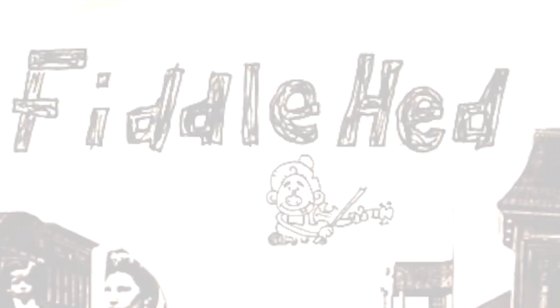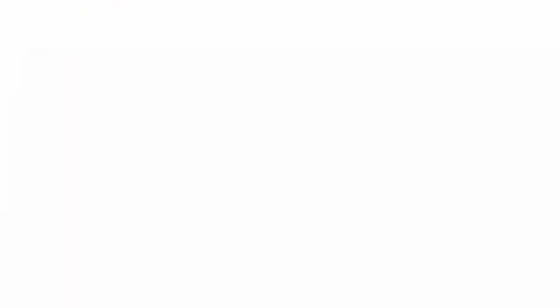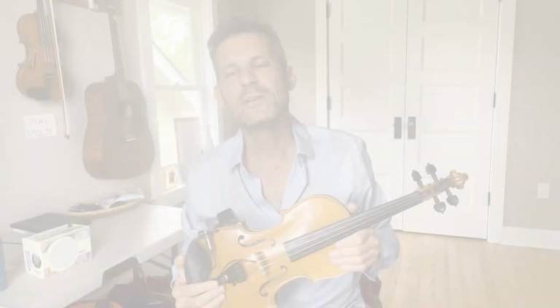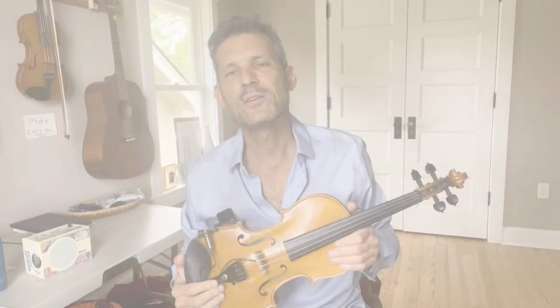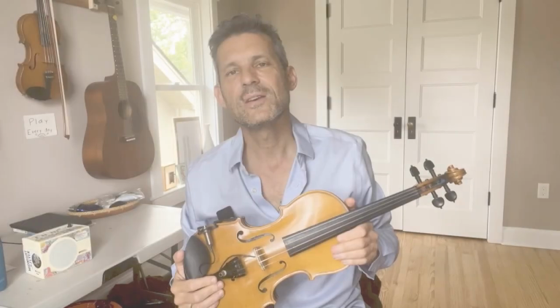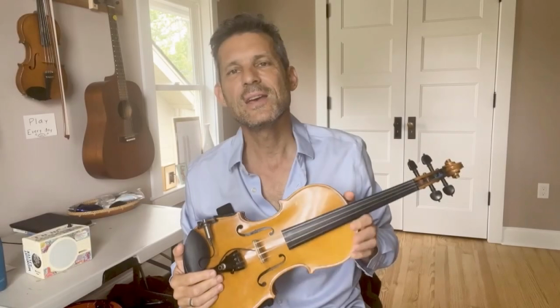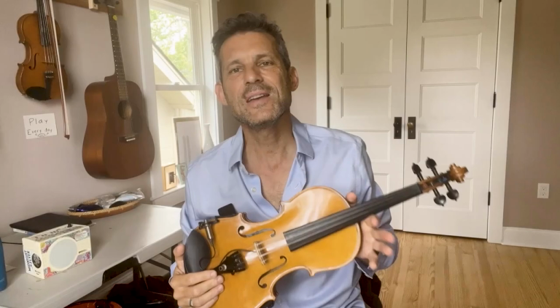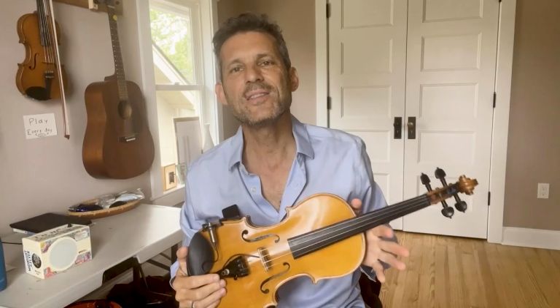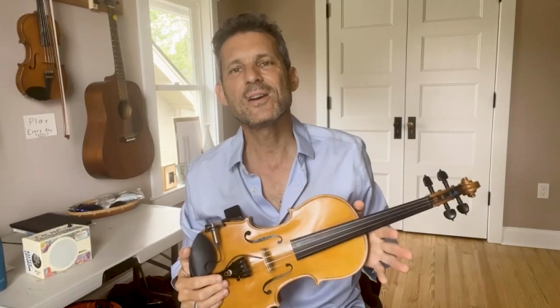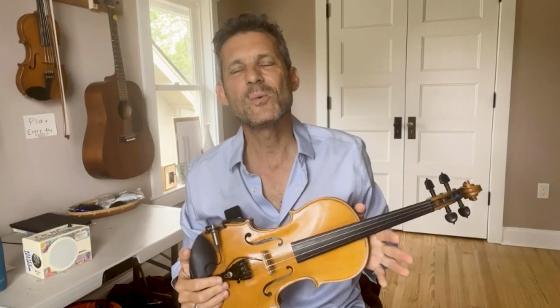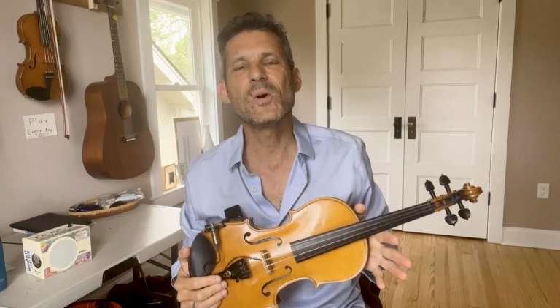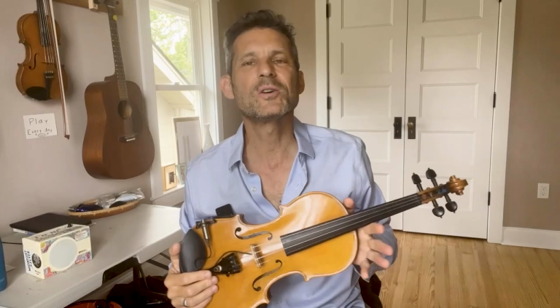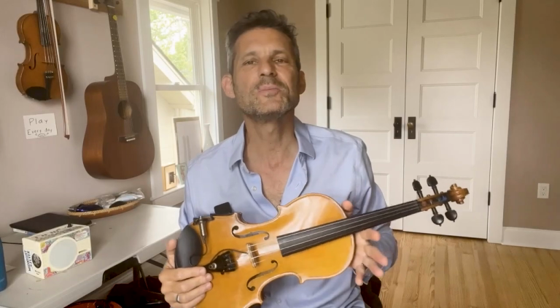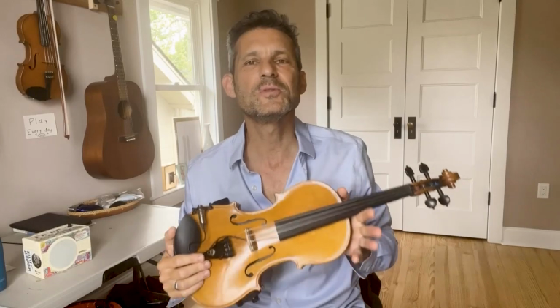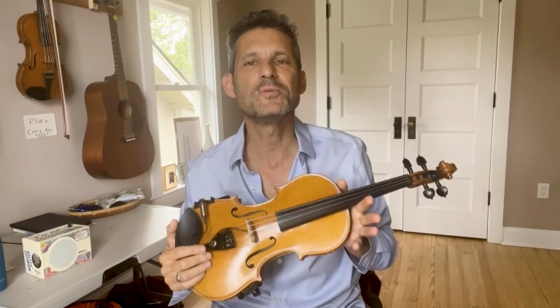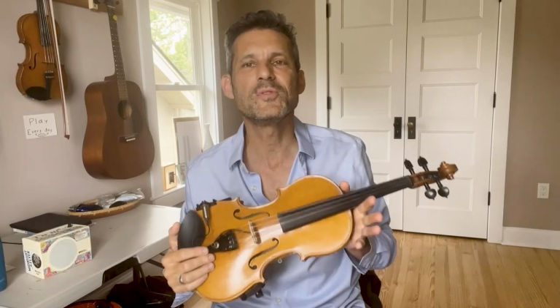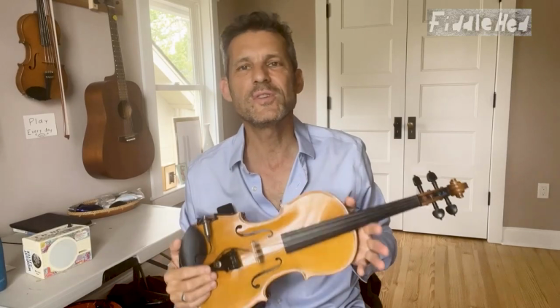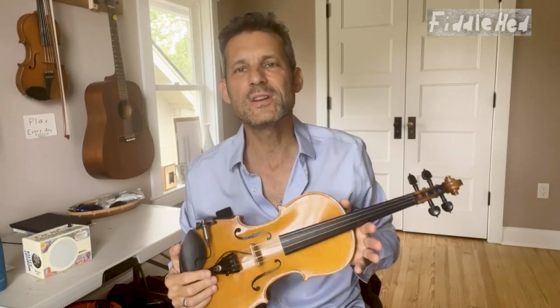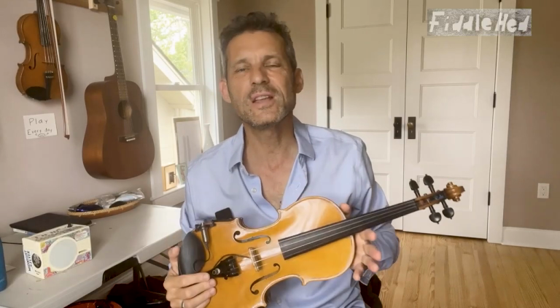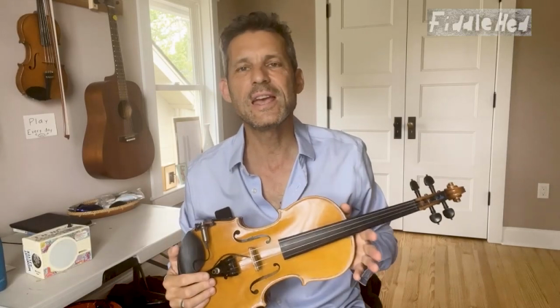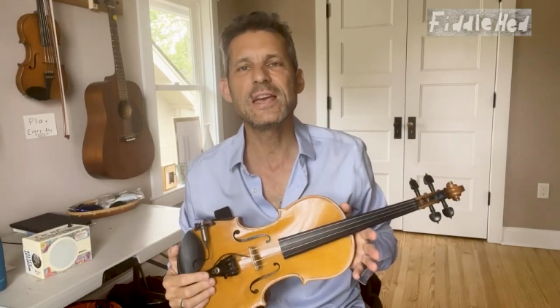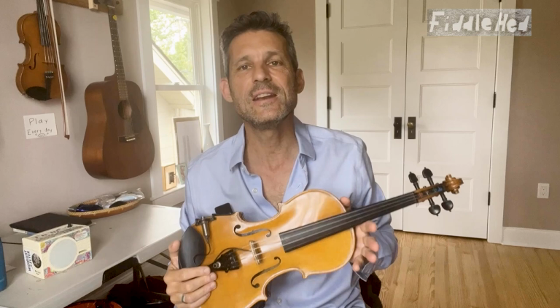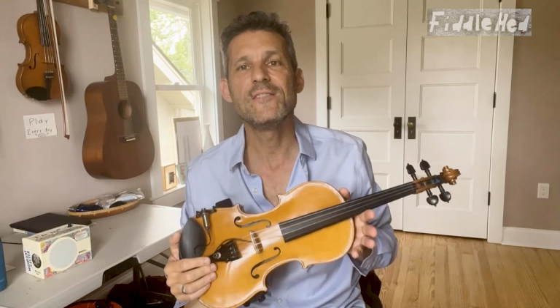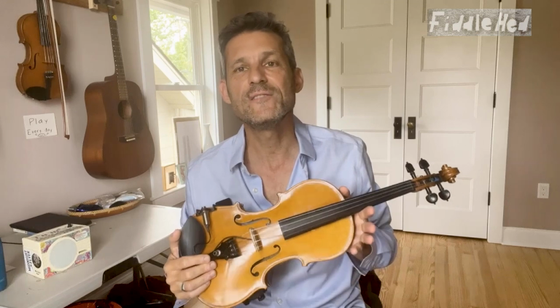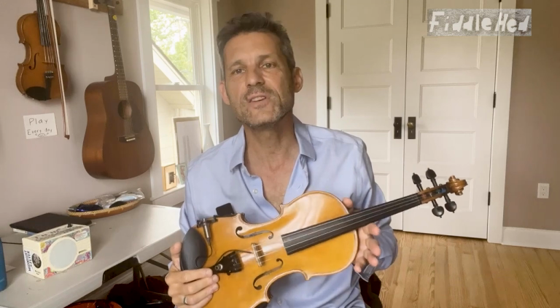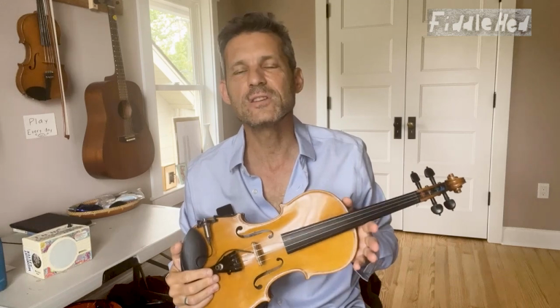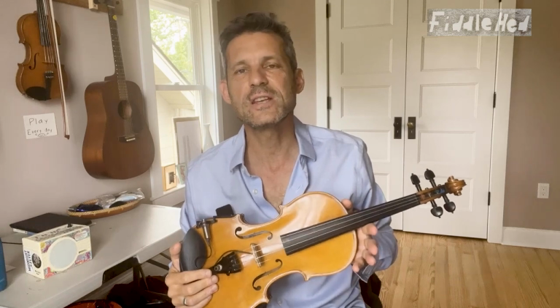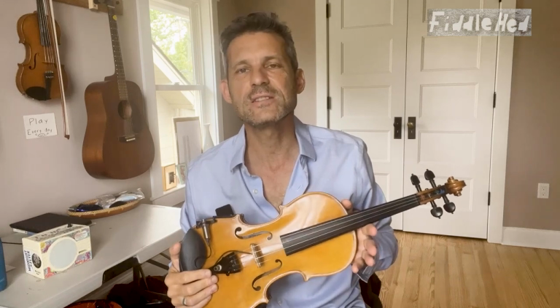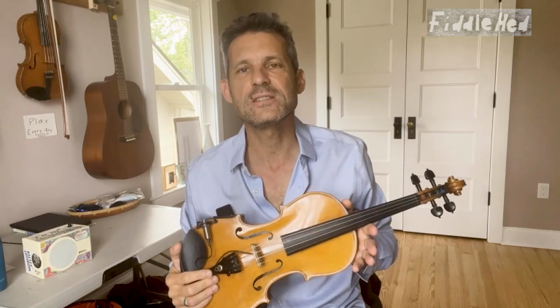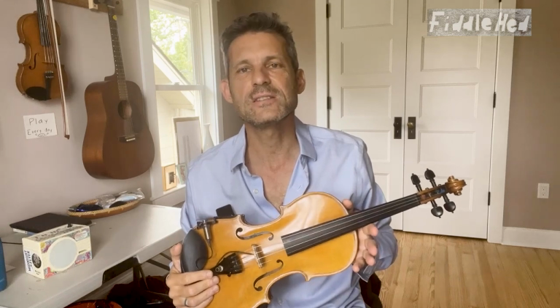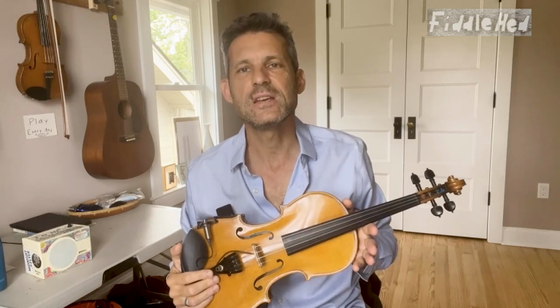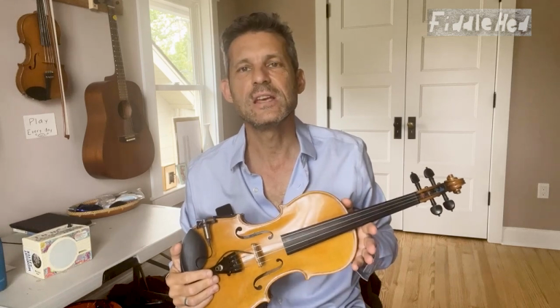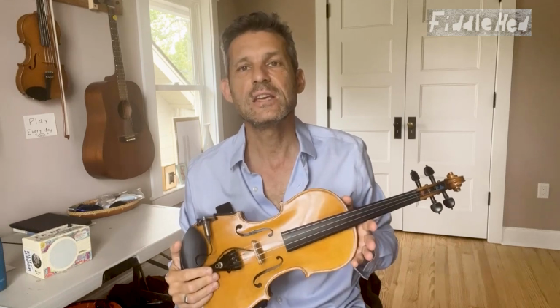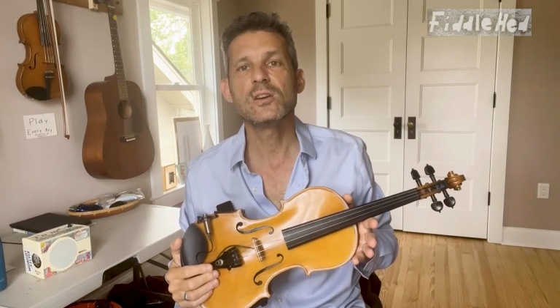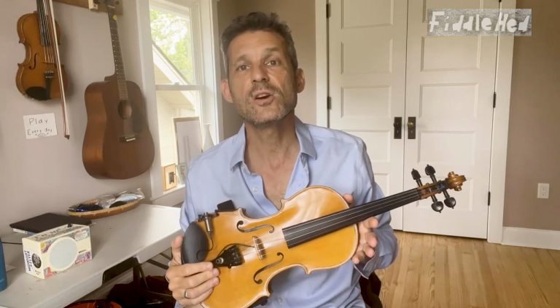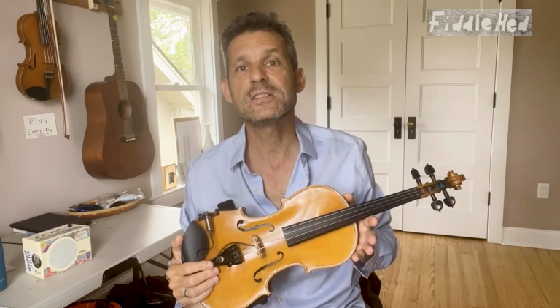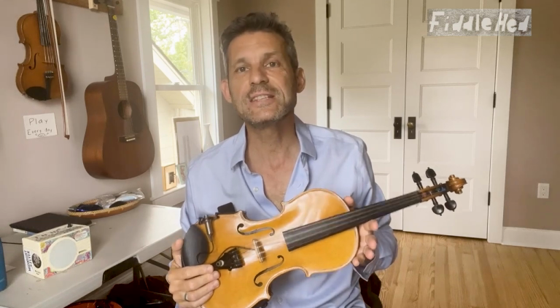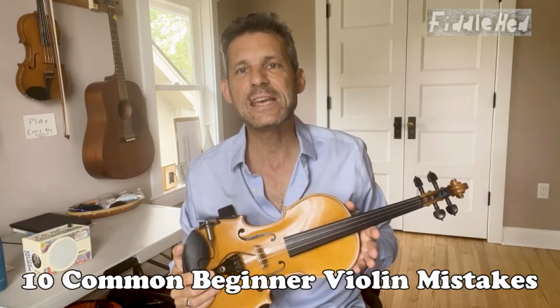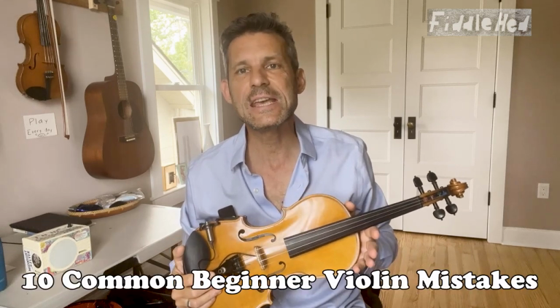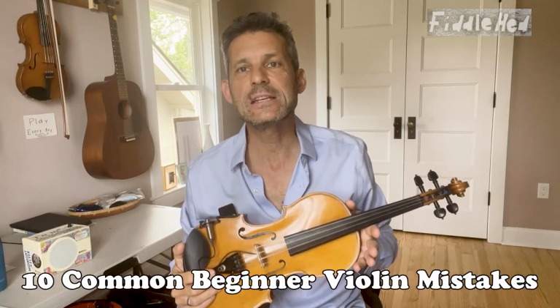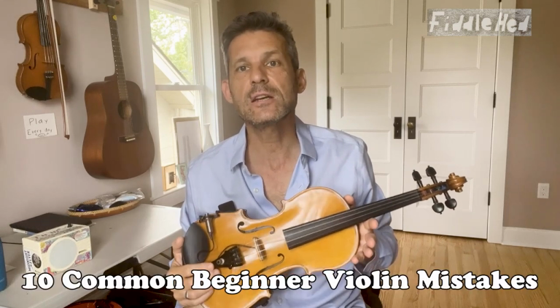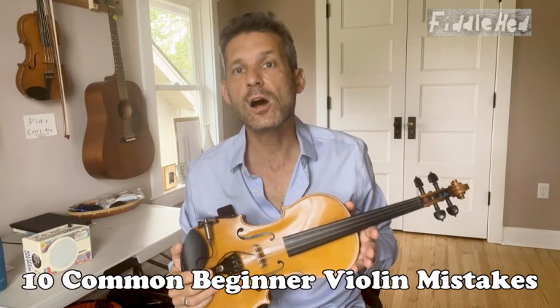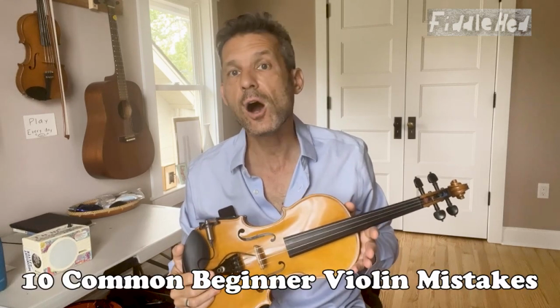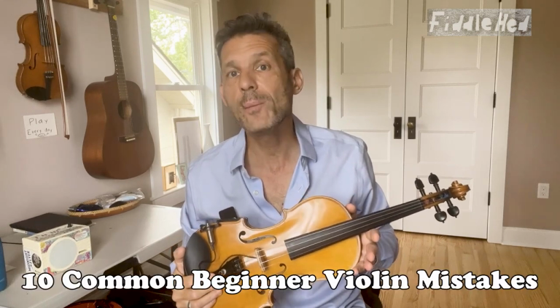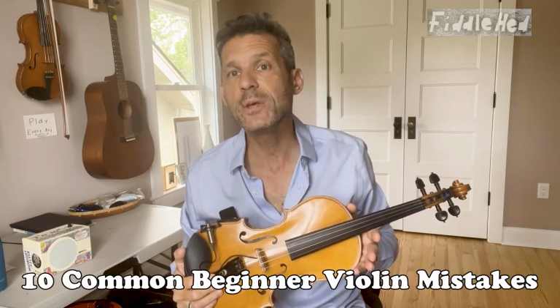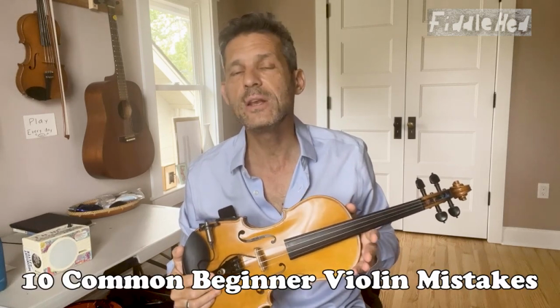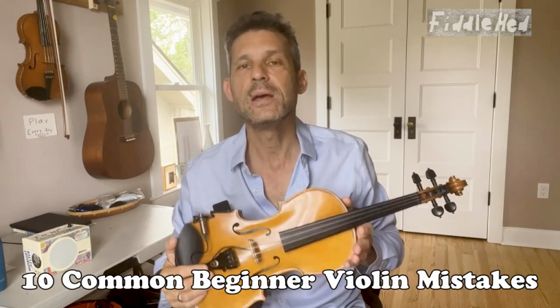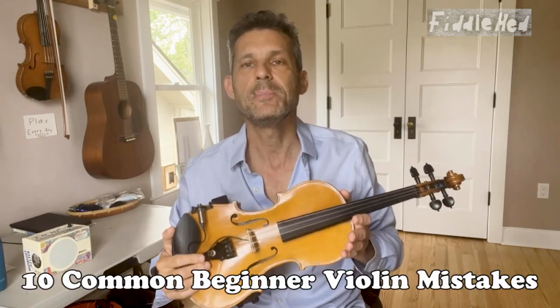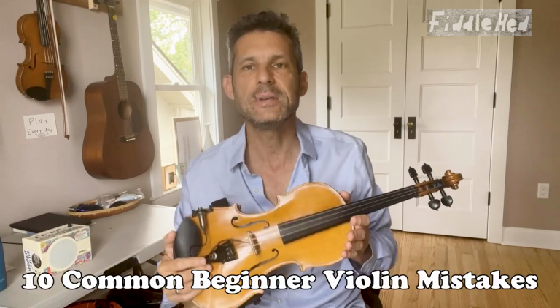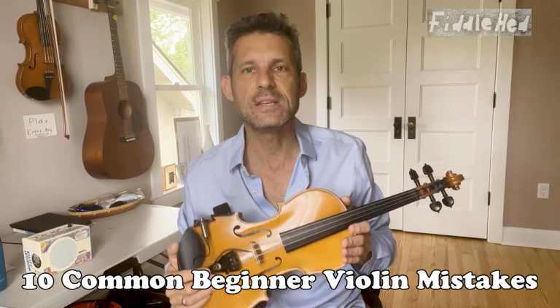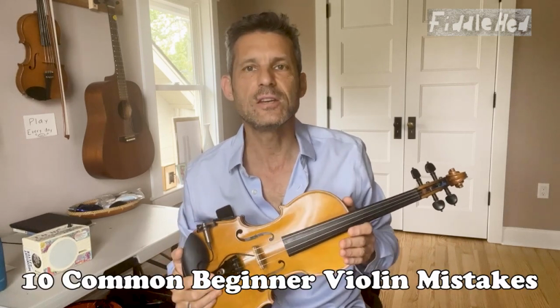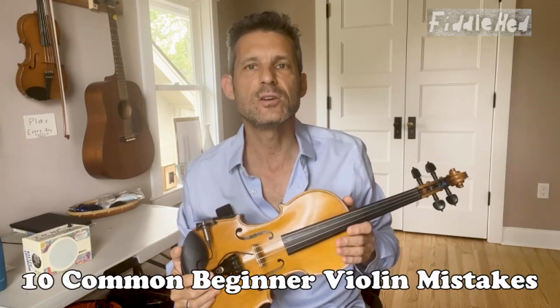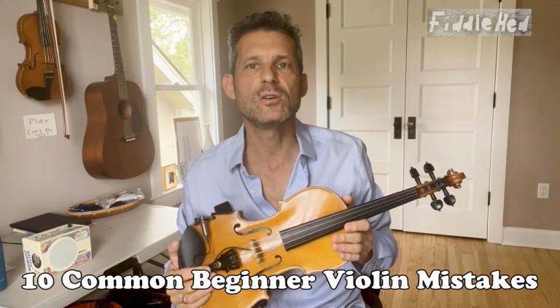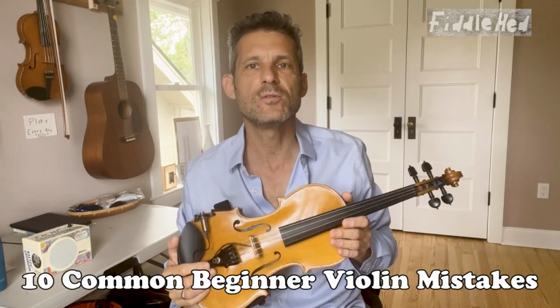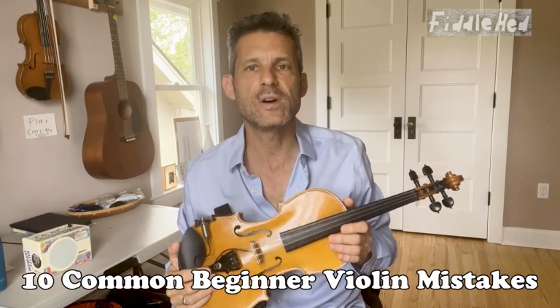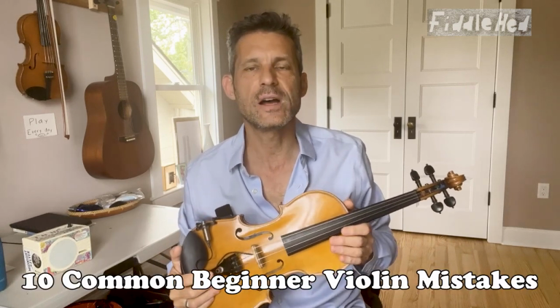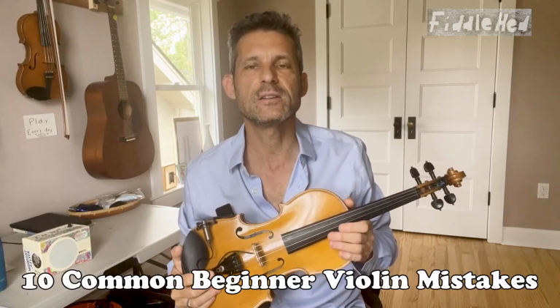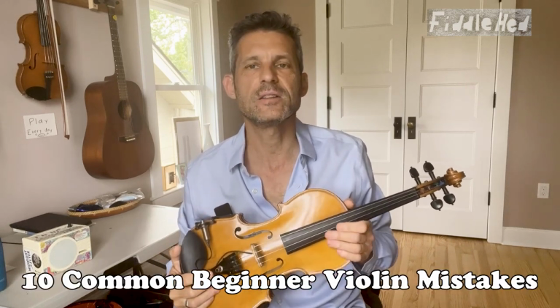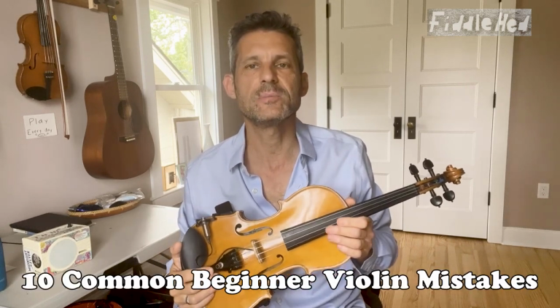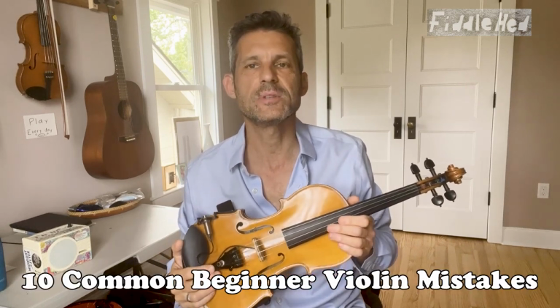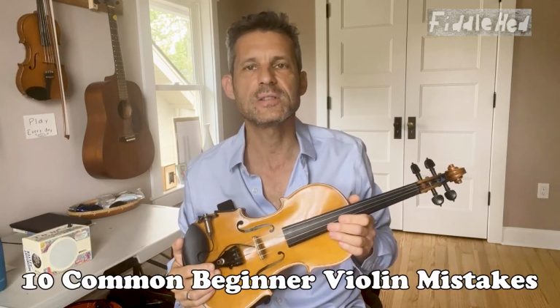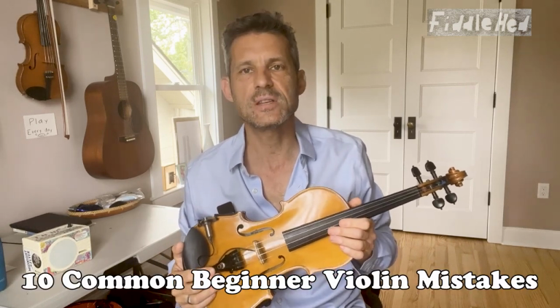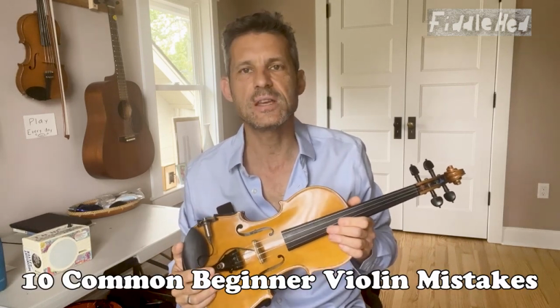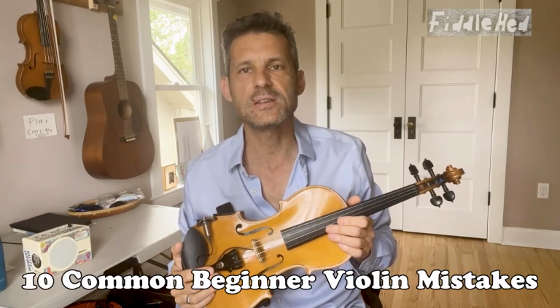Hey there, welcome to Fiddlehead Fiddle Lessons. Here are 10 common beginner violin mistakes.